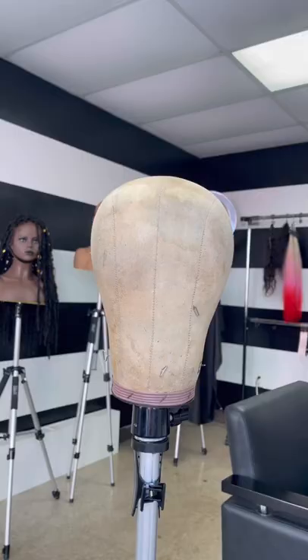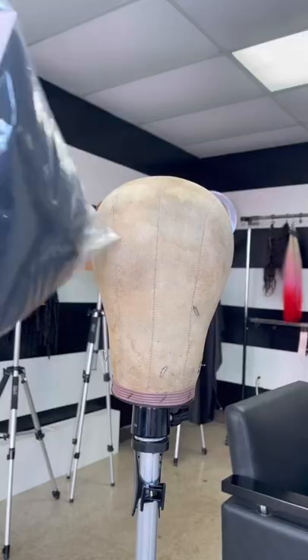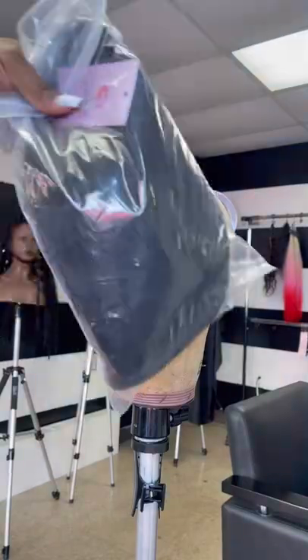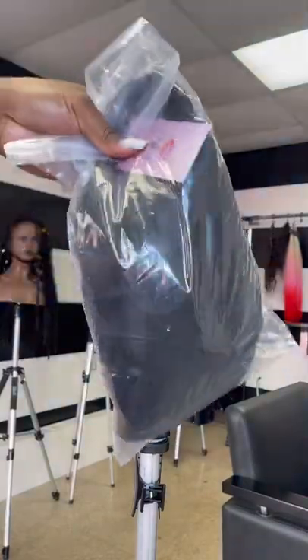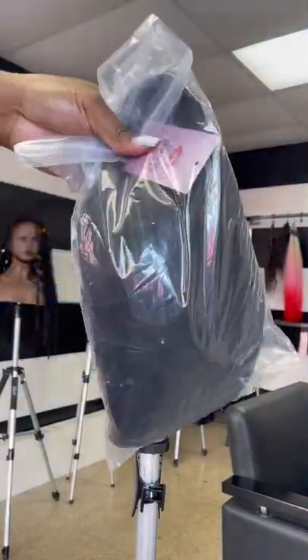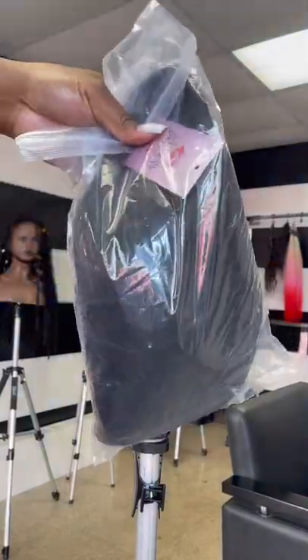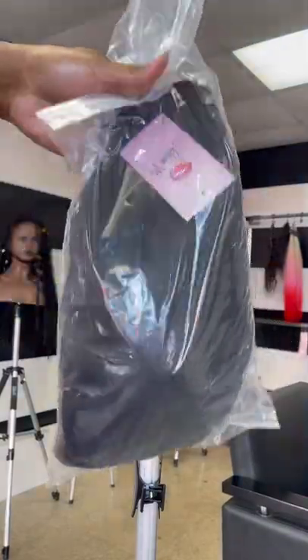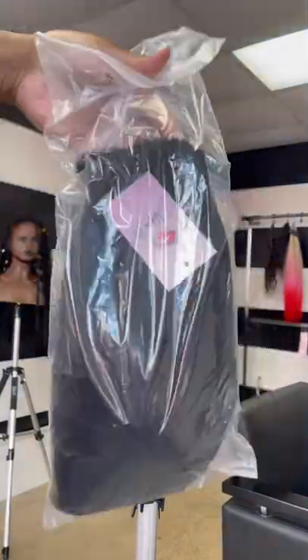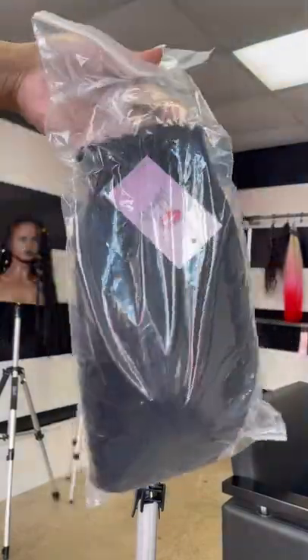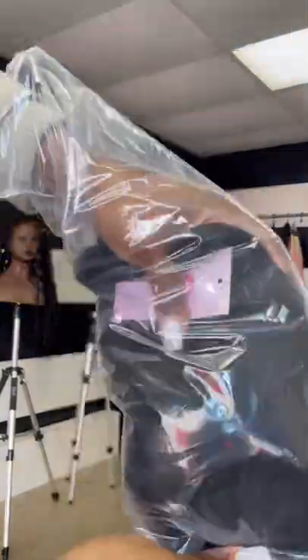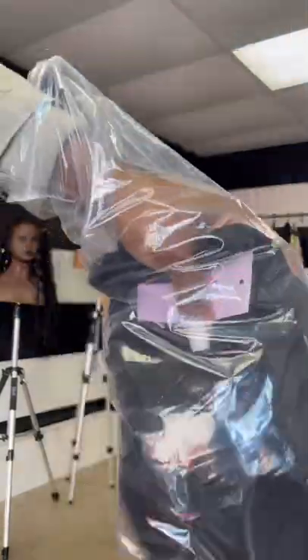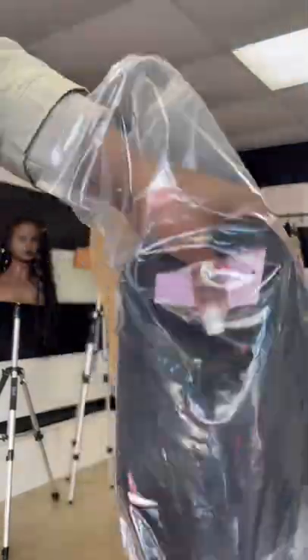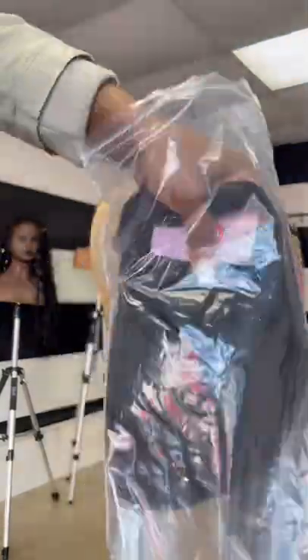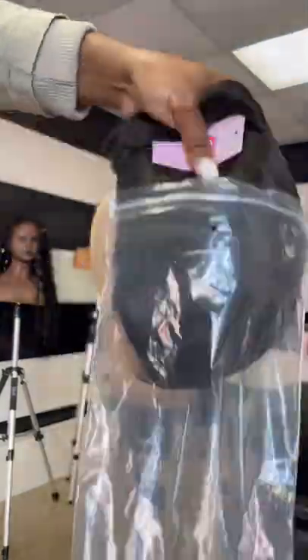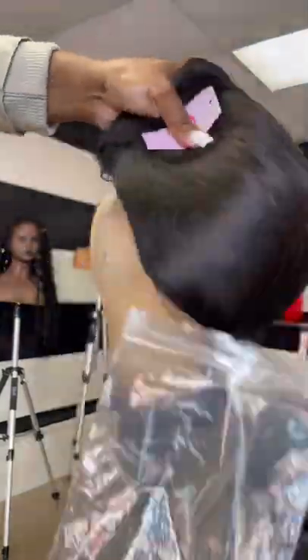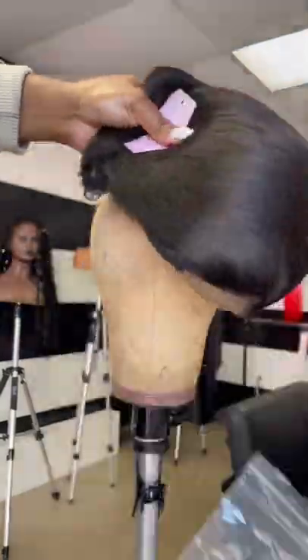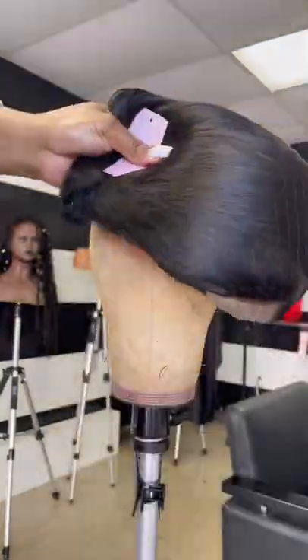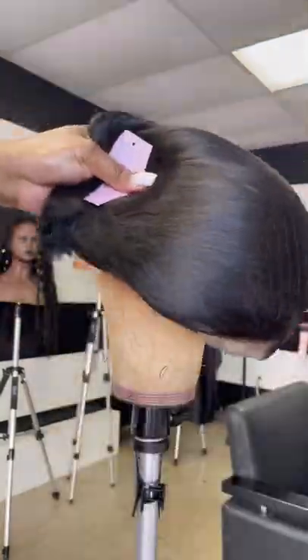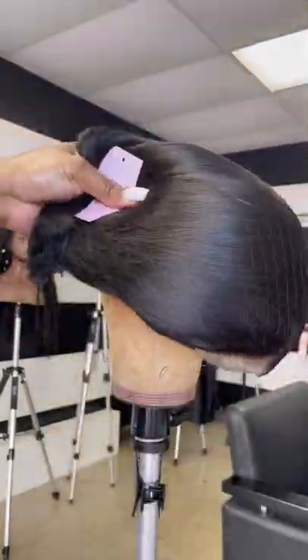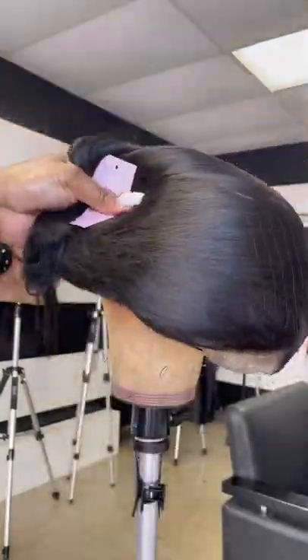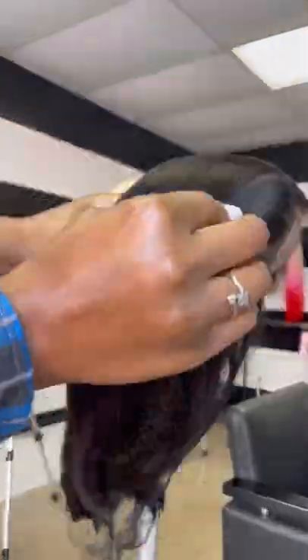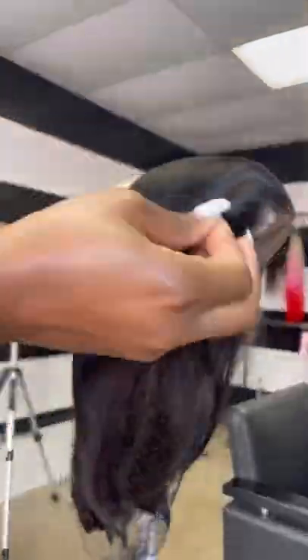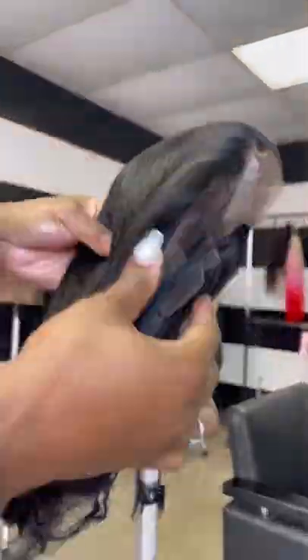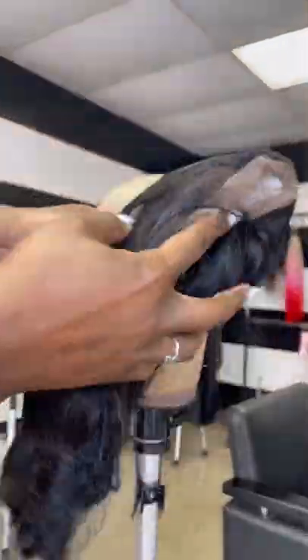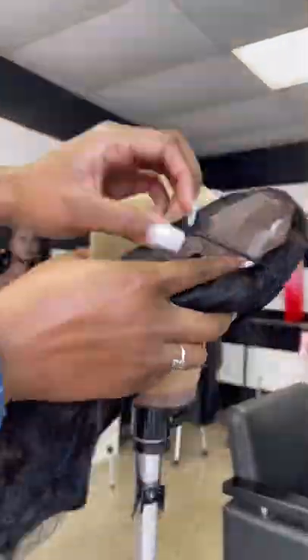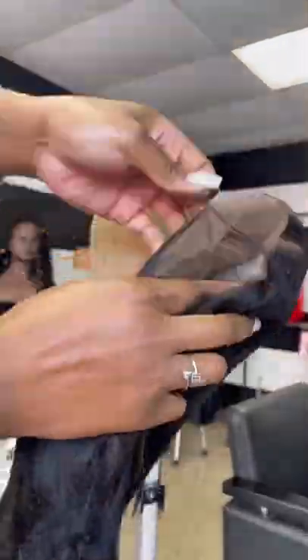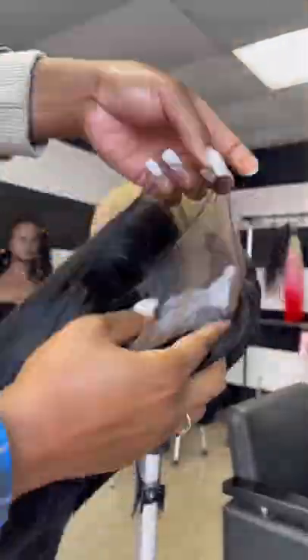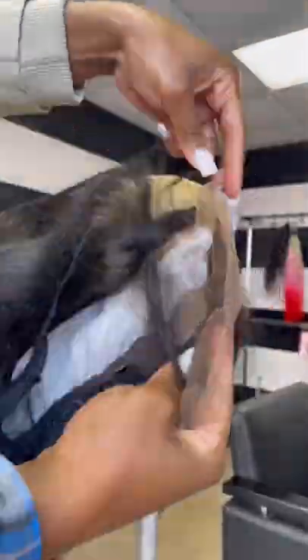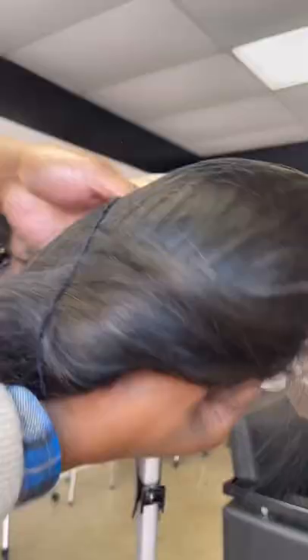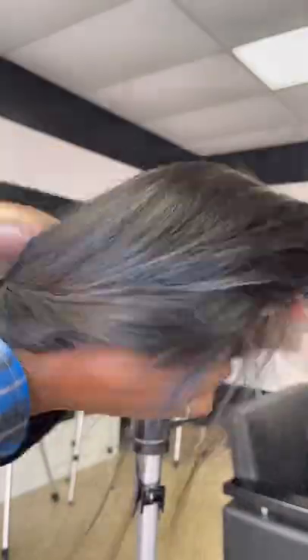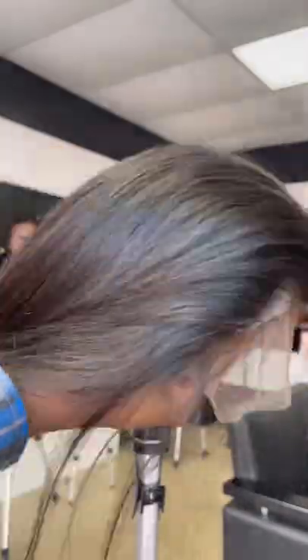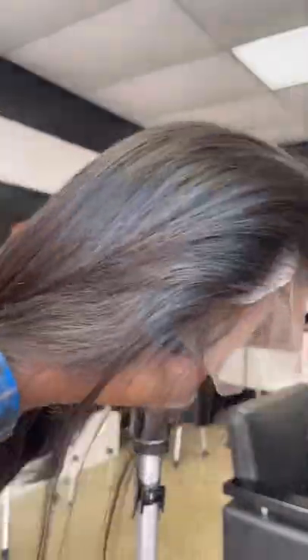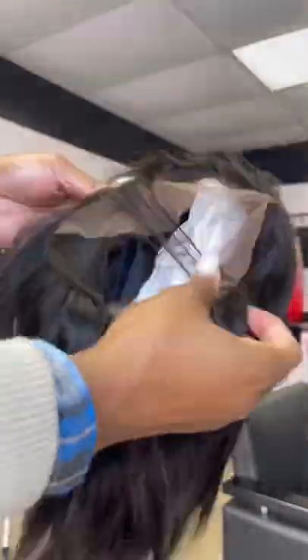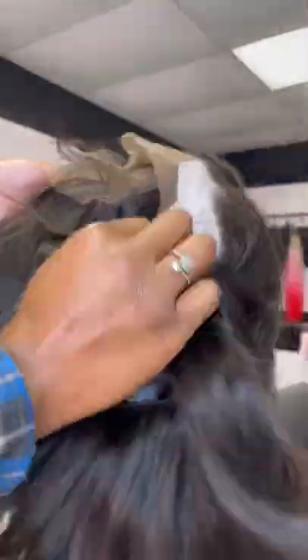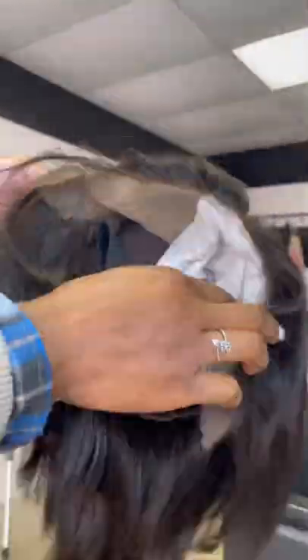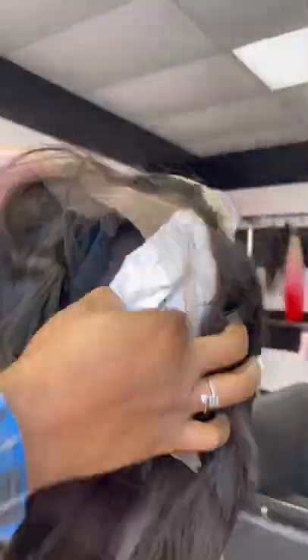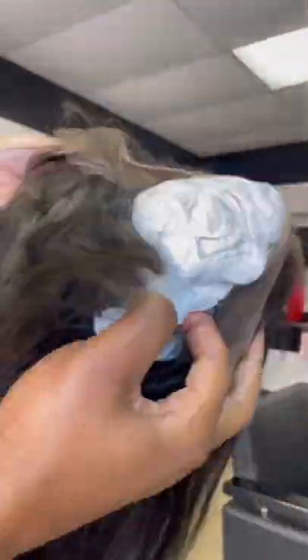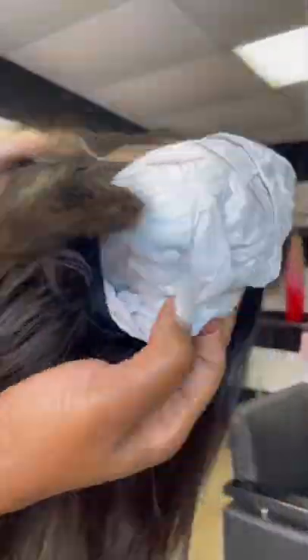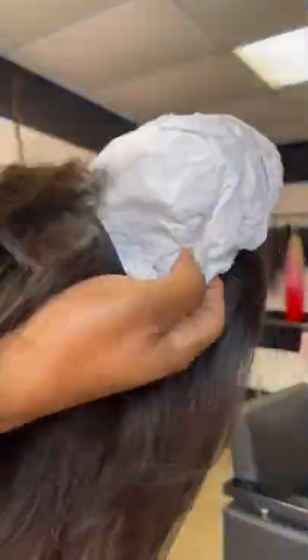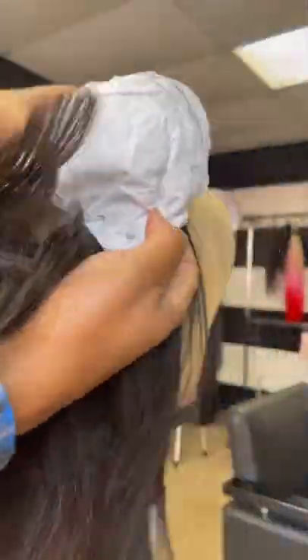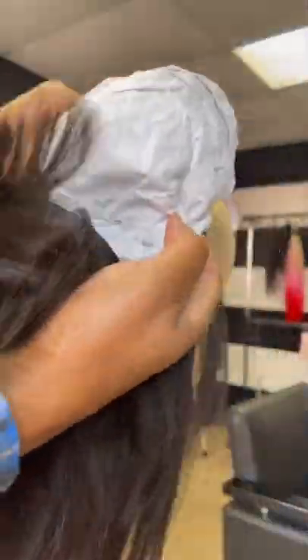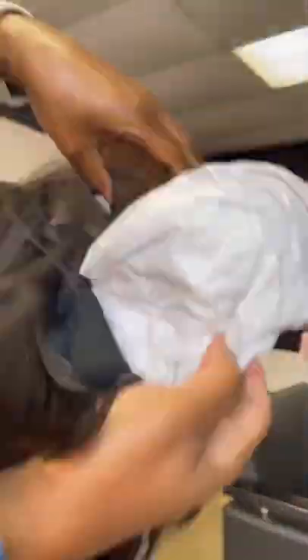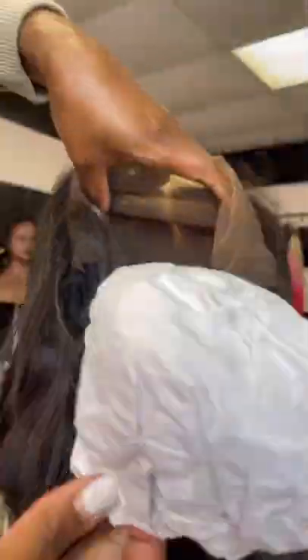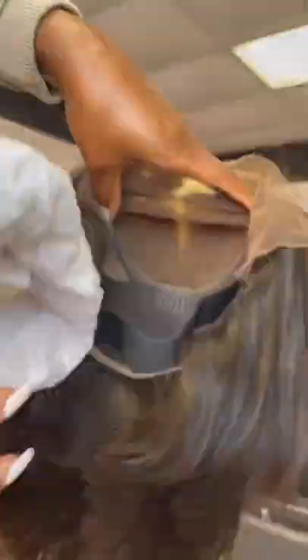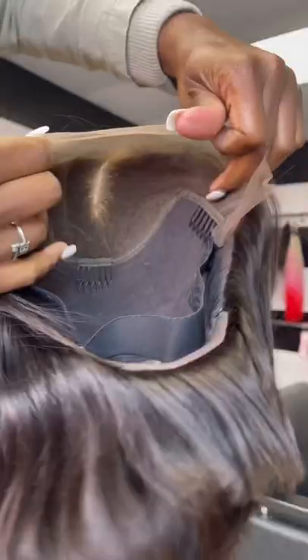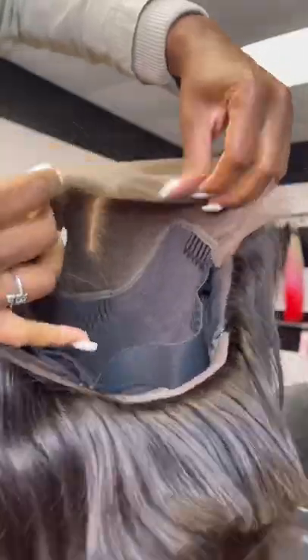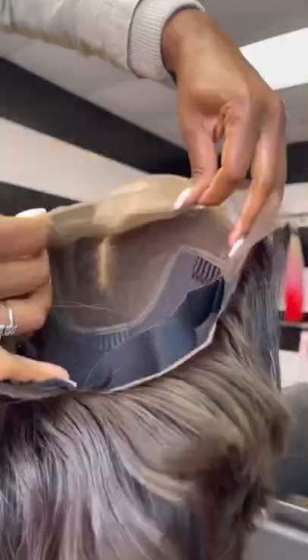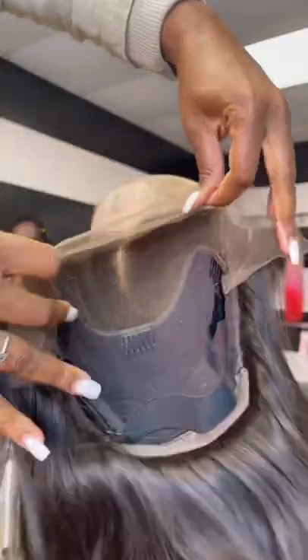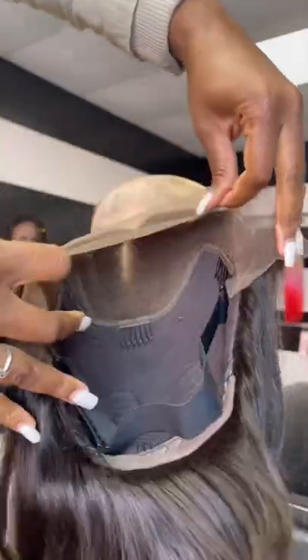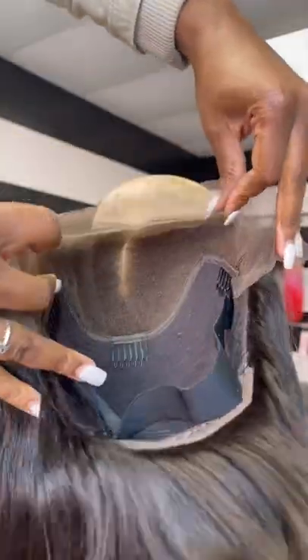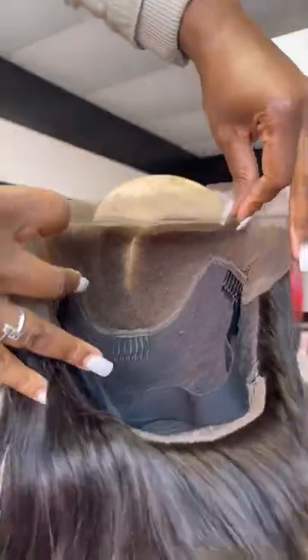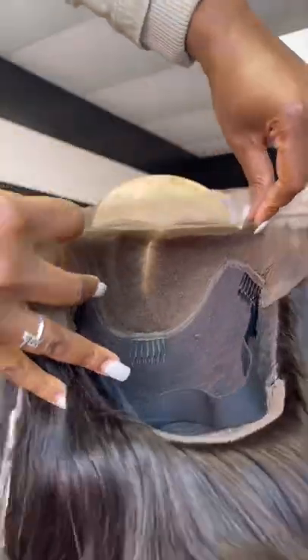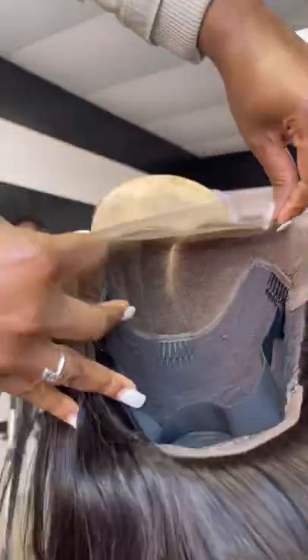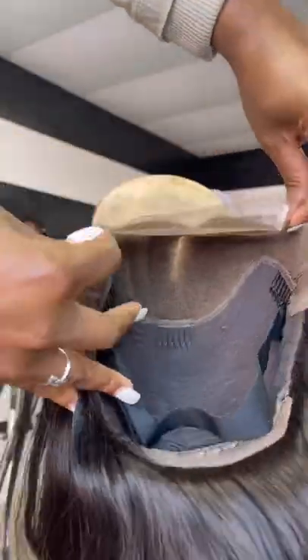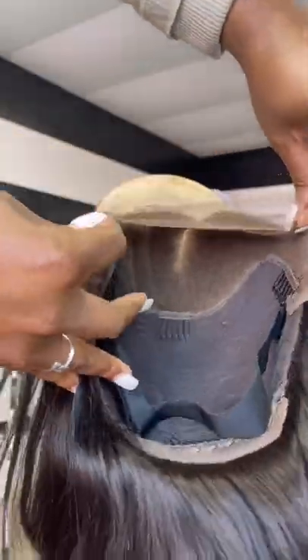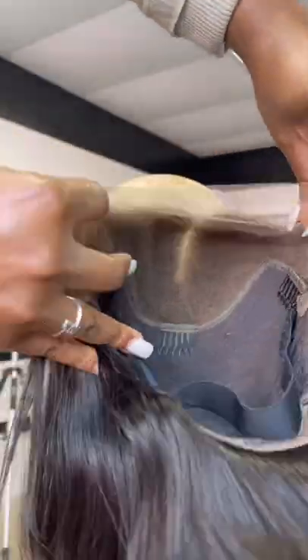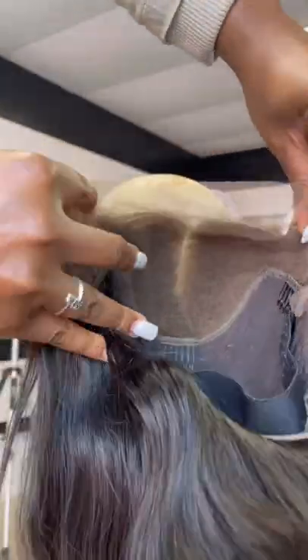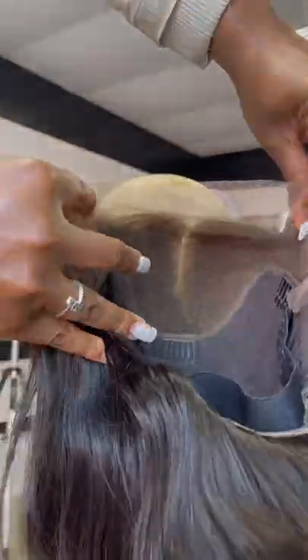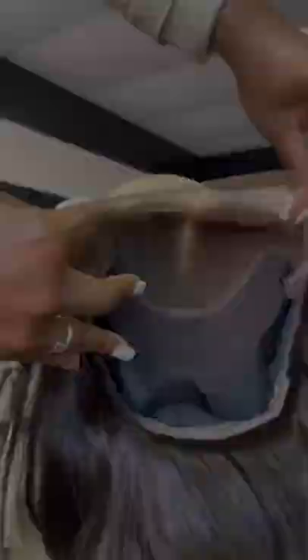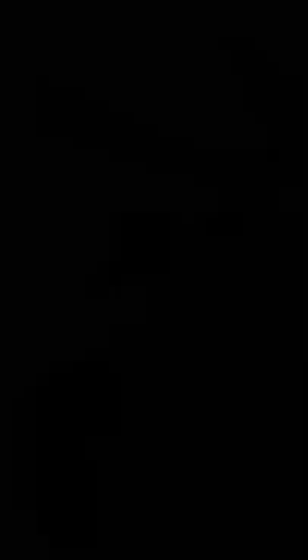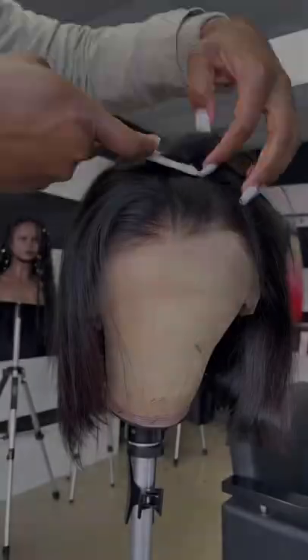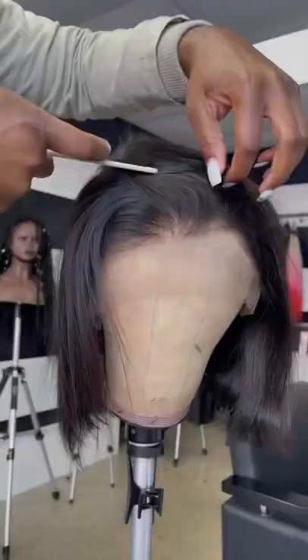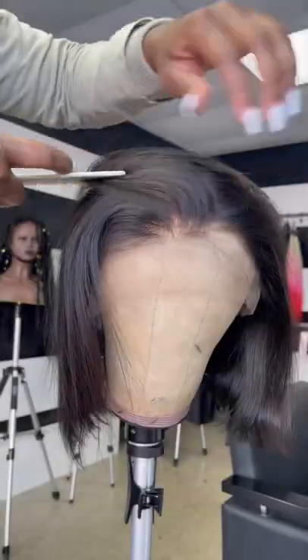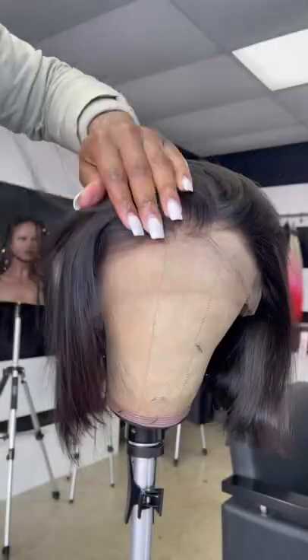Let me walk you through how to style your cami unit. This is what she looks like straight out of the bag. The inside looks just like this, so you have plenty of parting space.